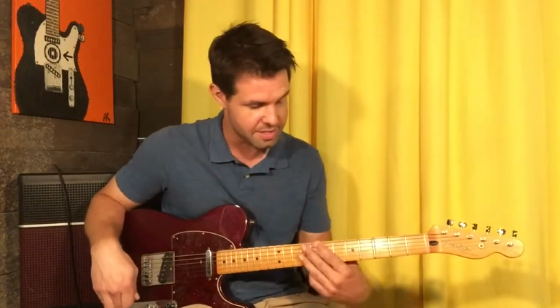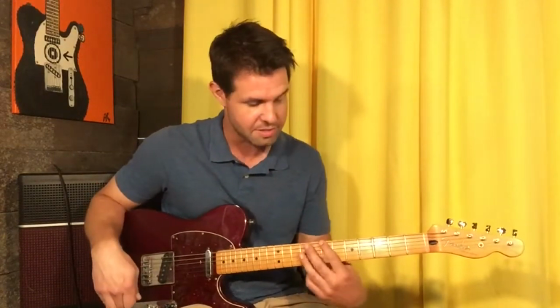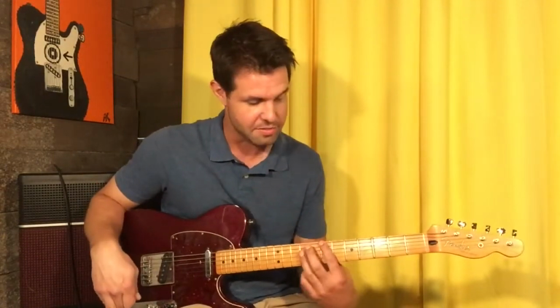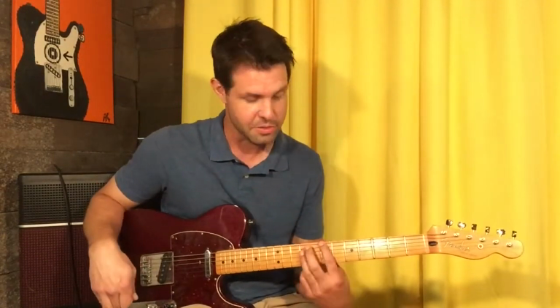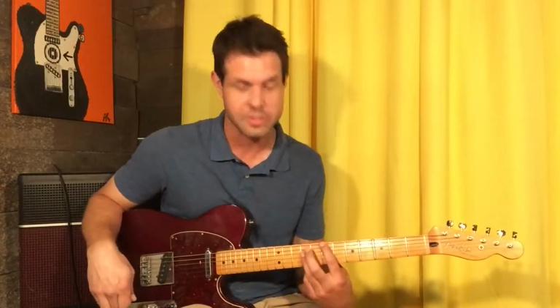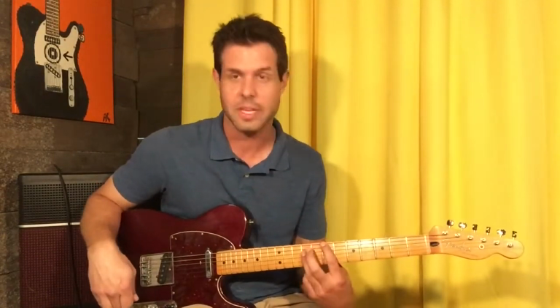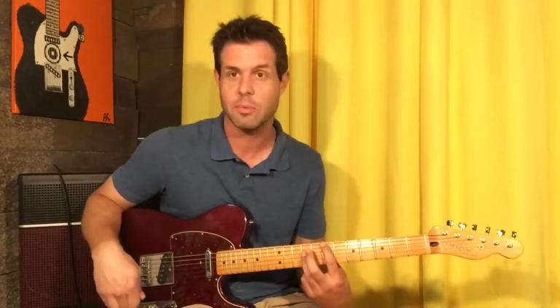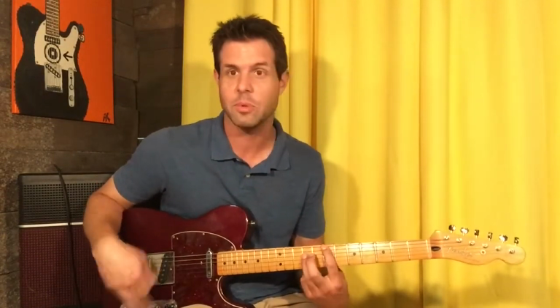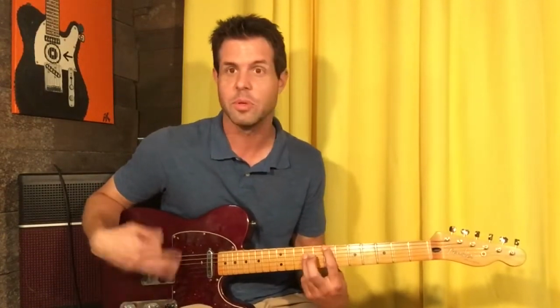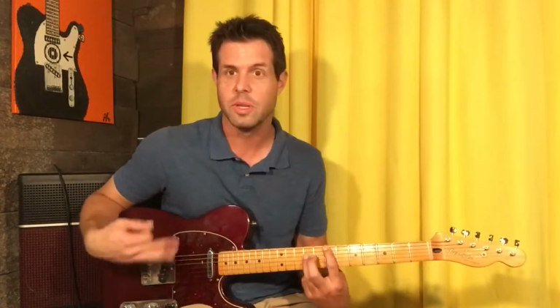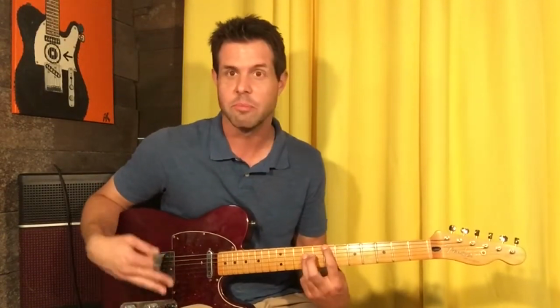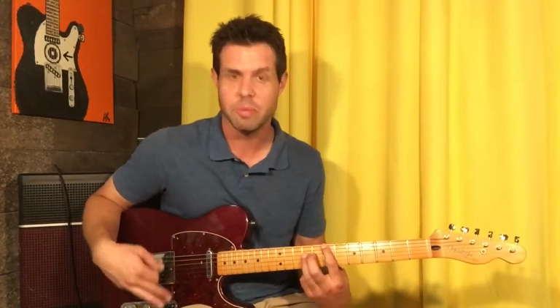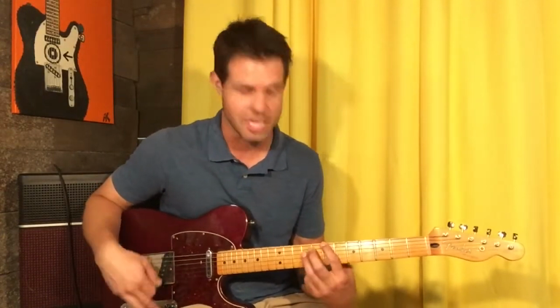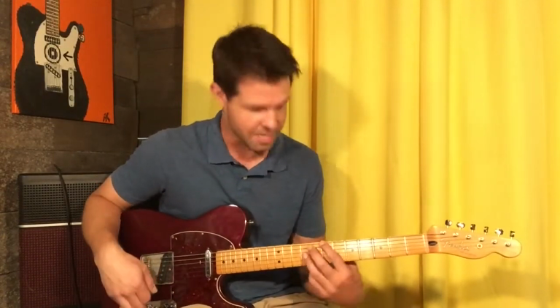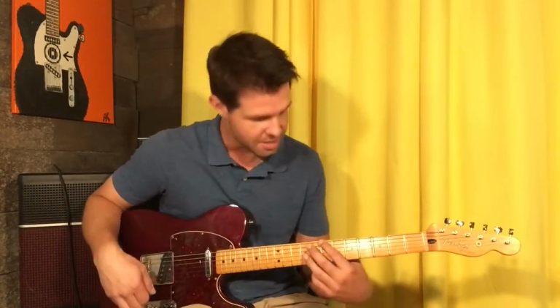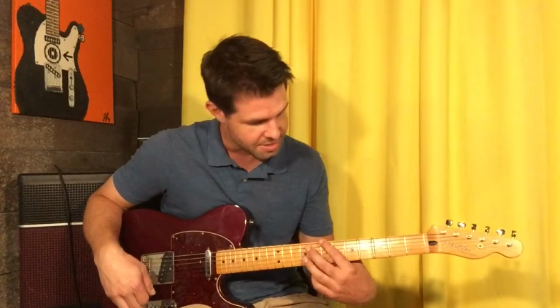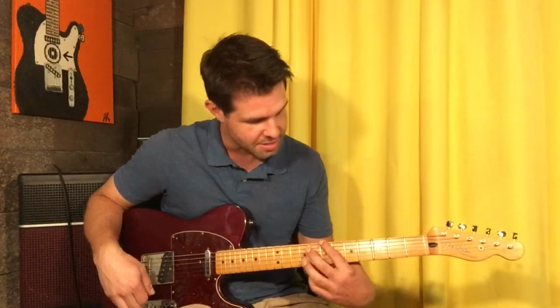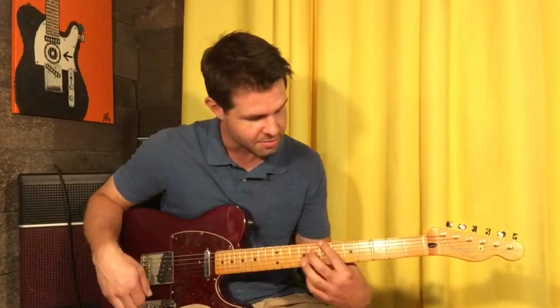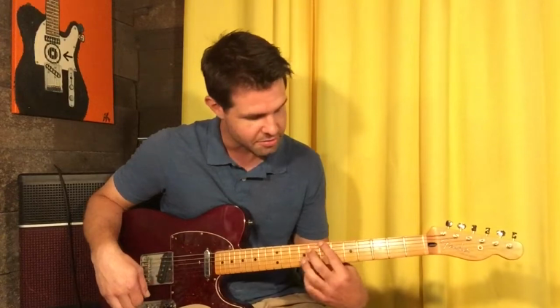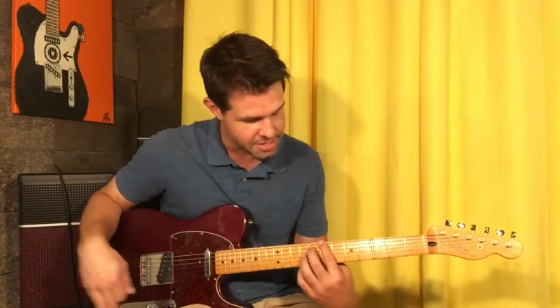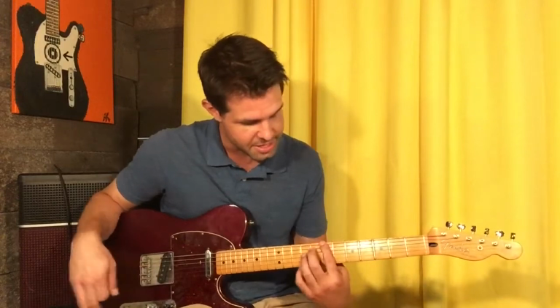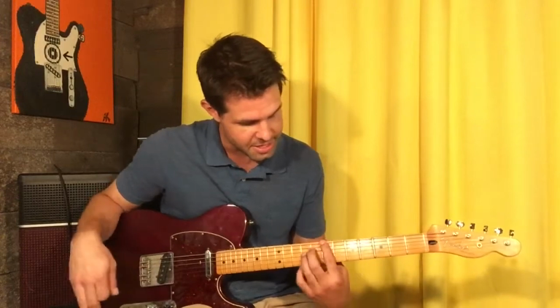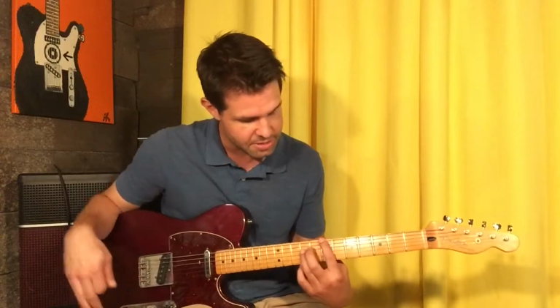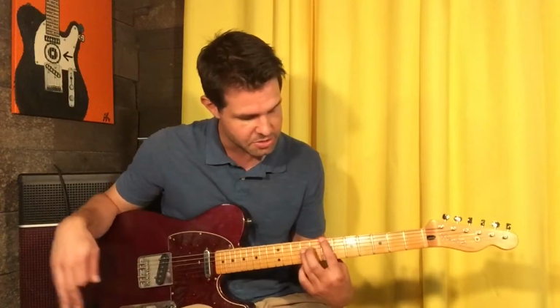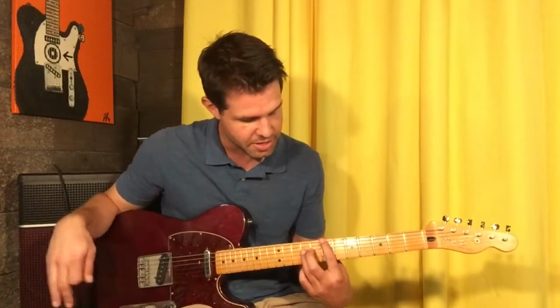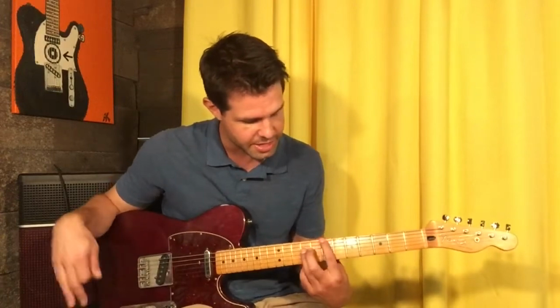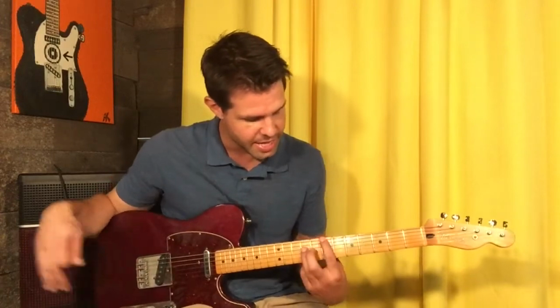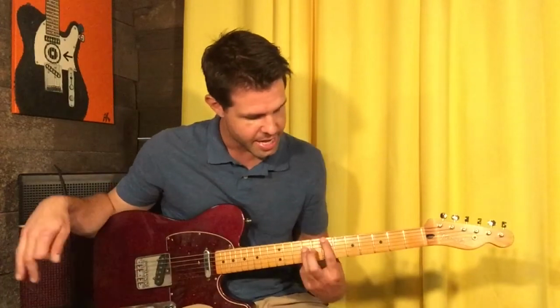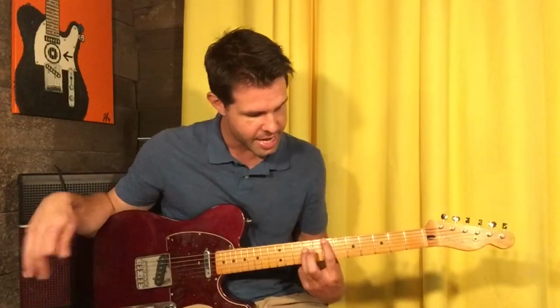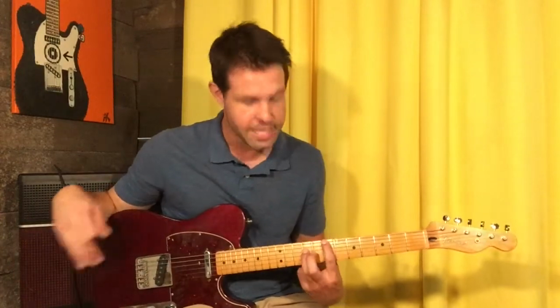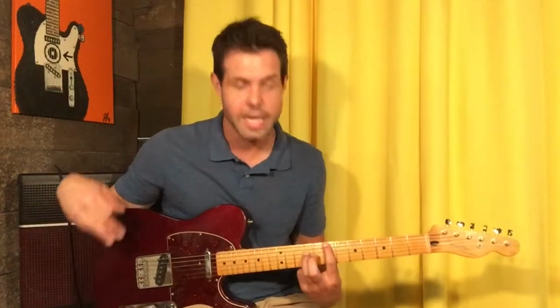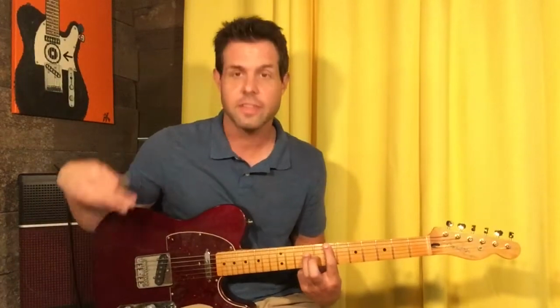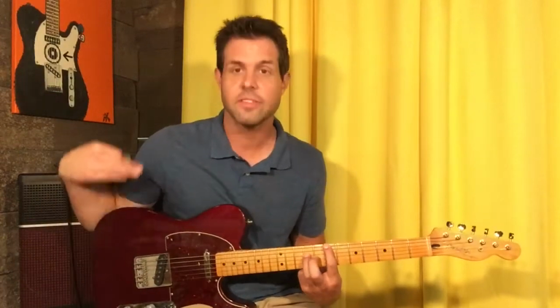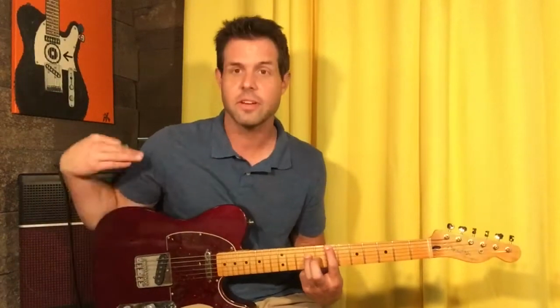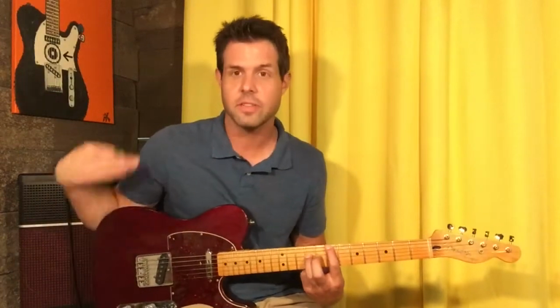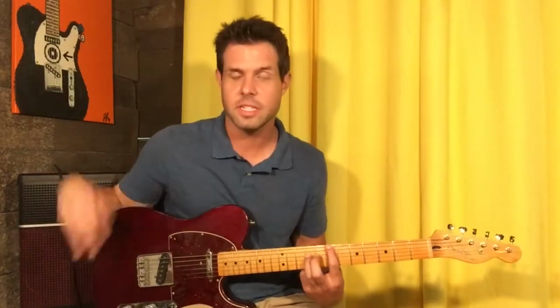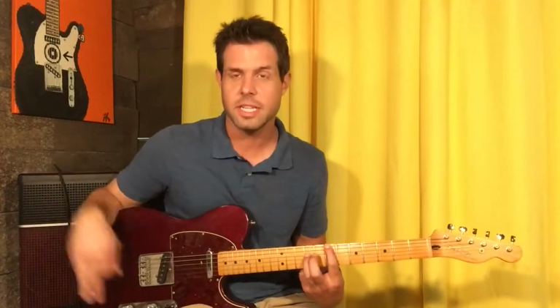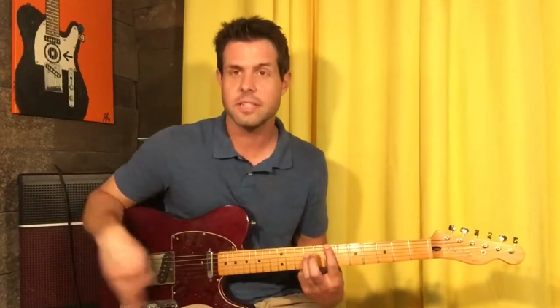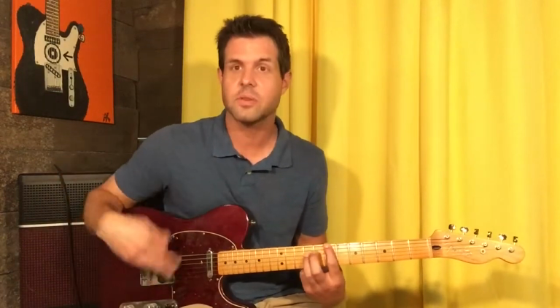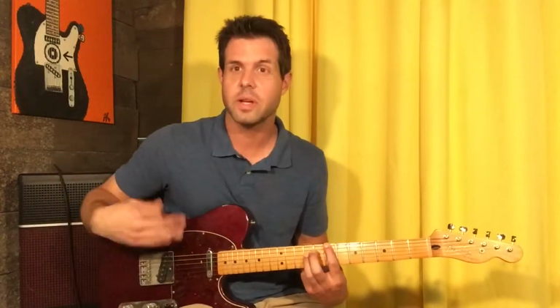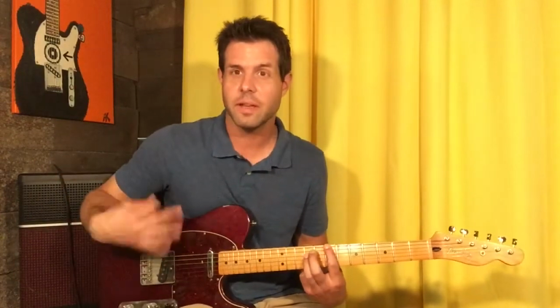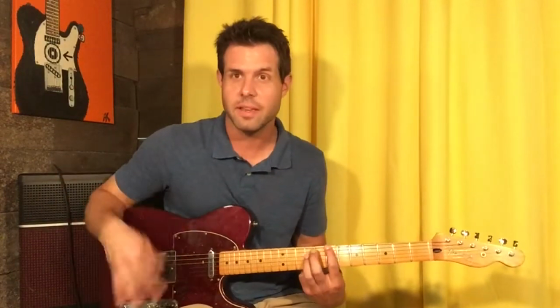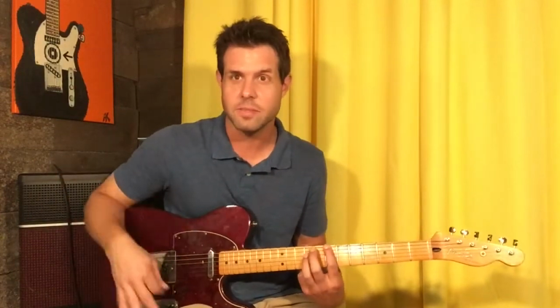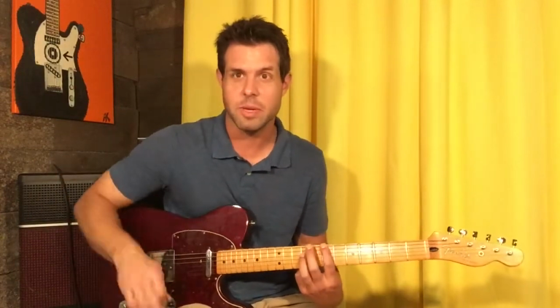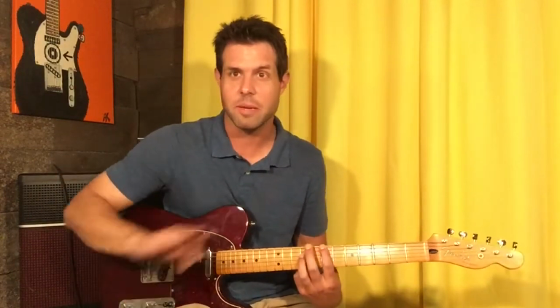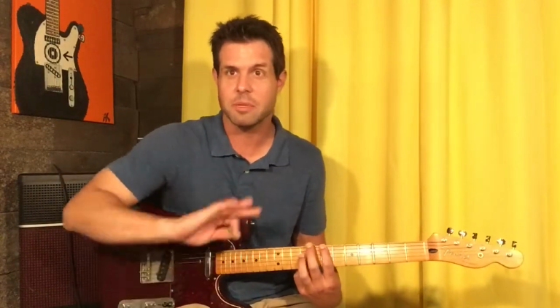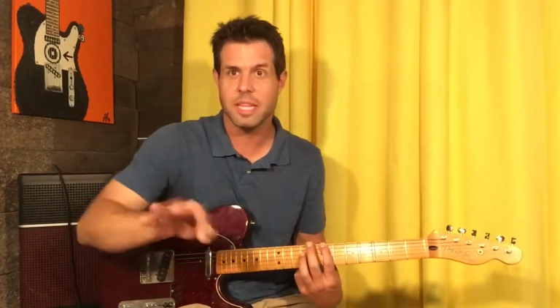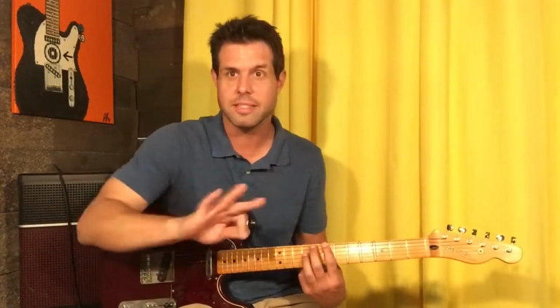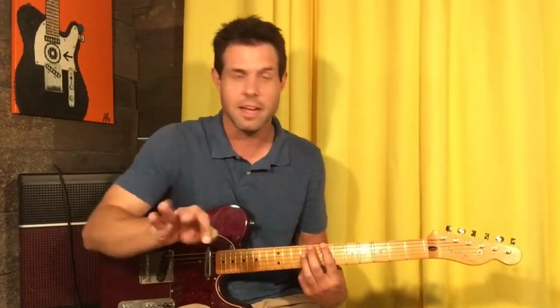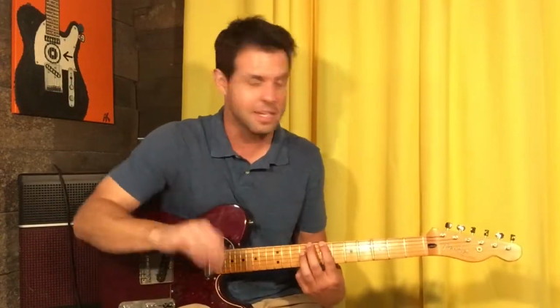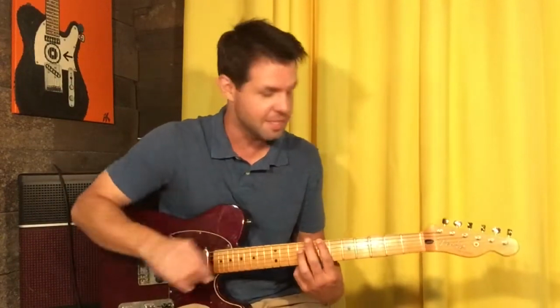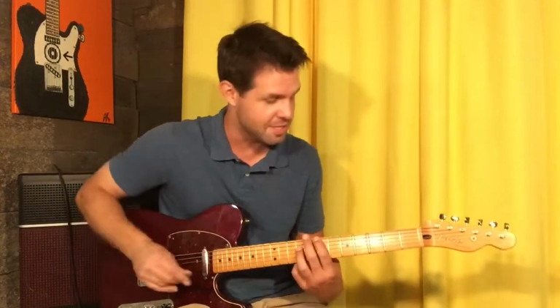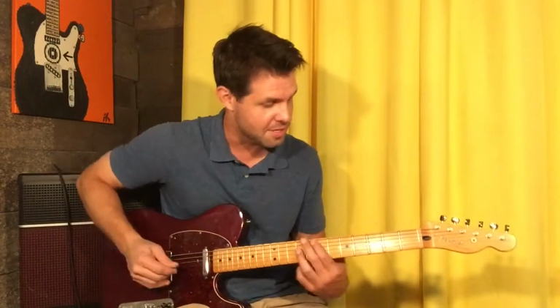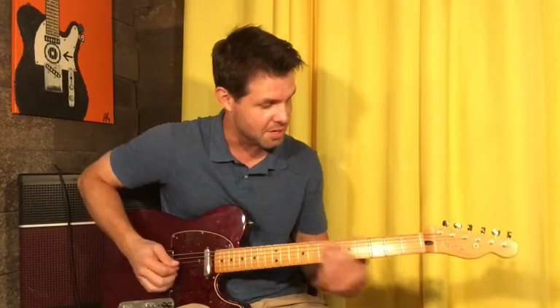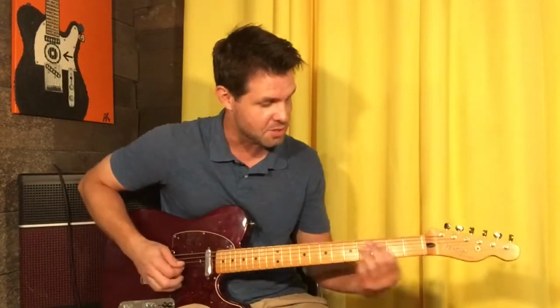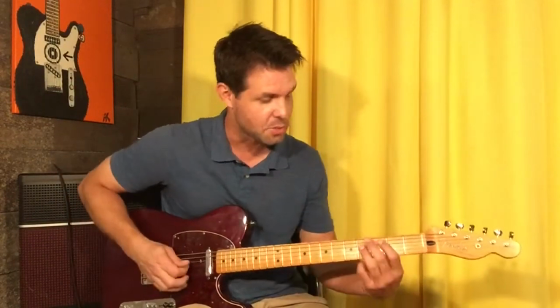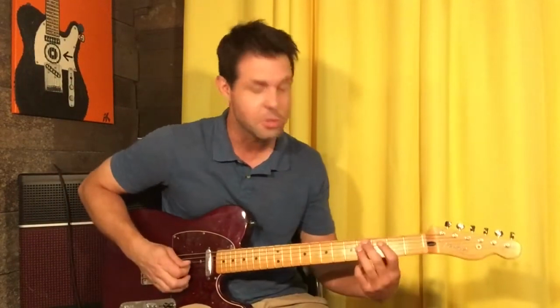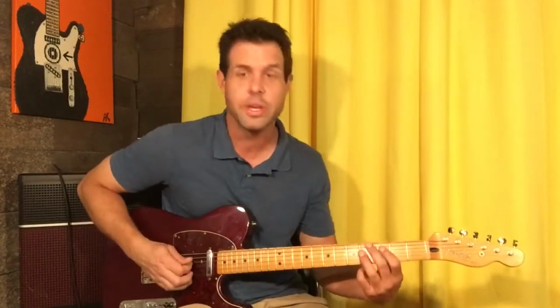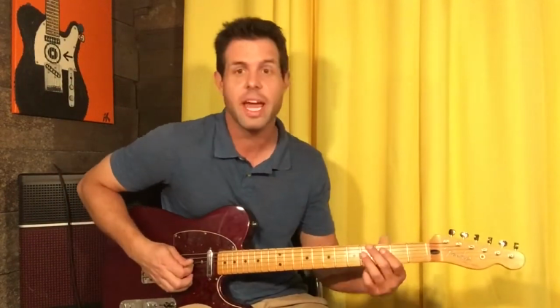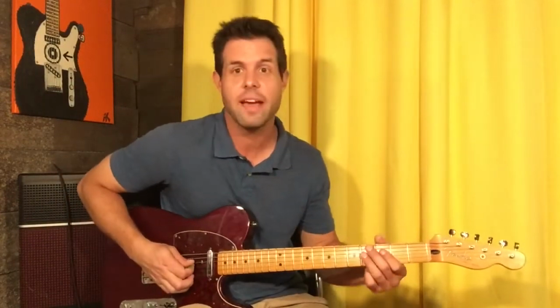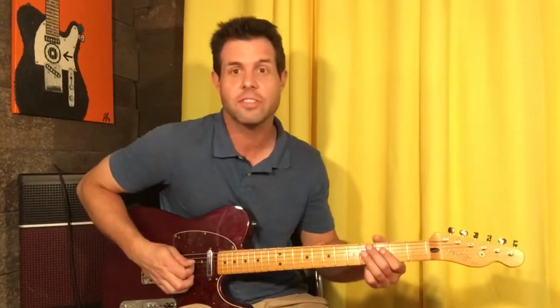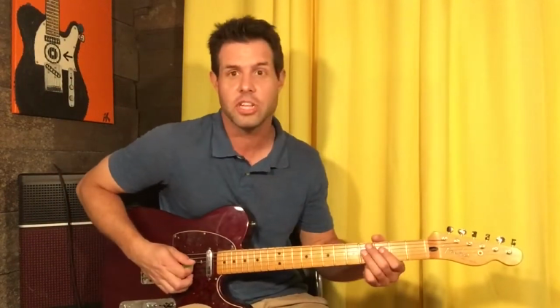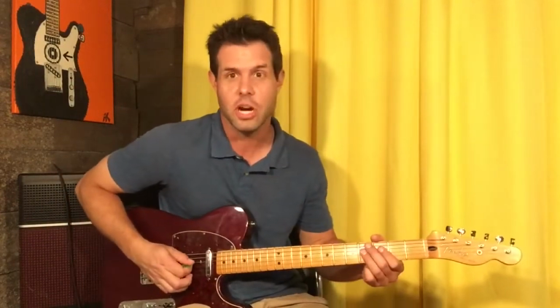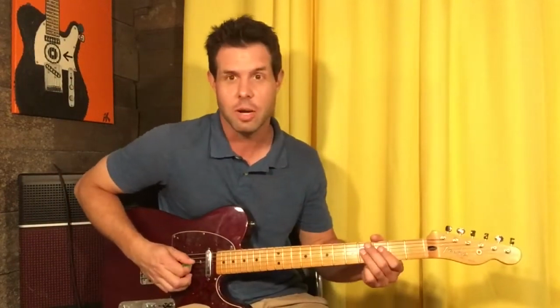For example, B — 7th fret of the E string and 9th fret of the D string is B, but that's not in this song. So we're doing F sharp.